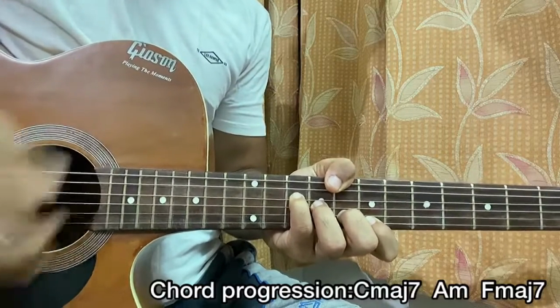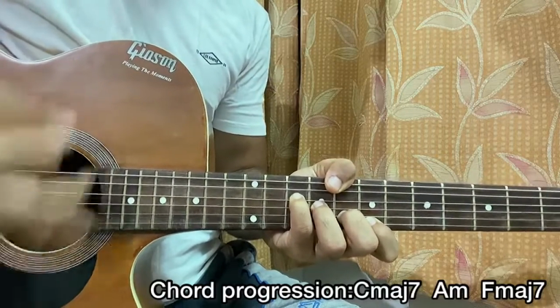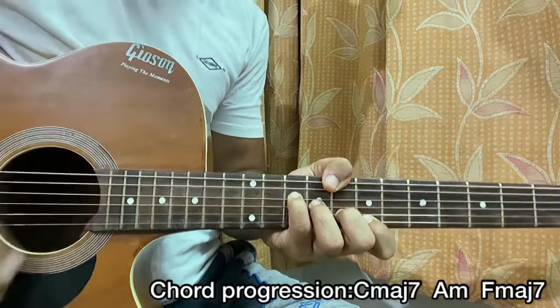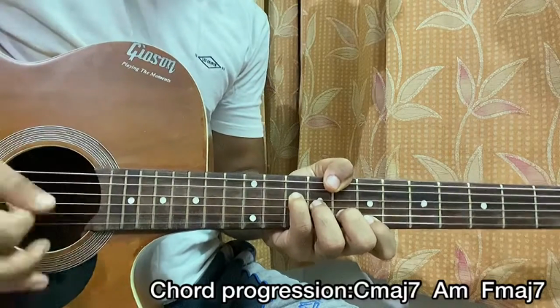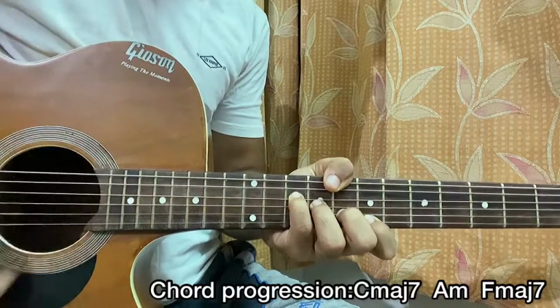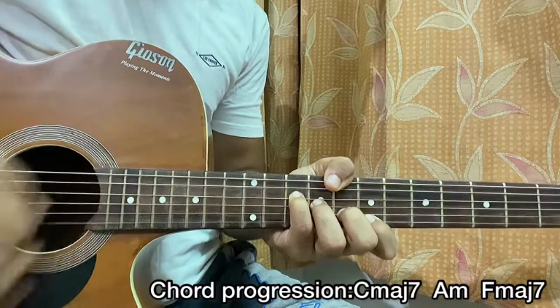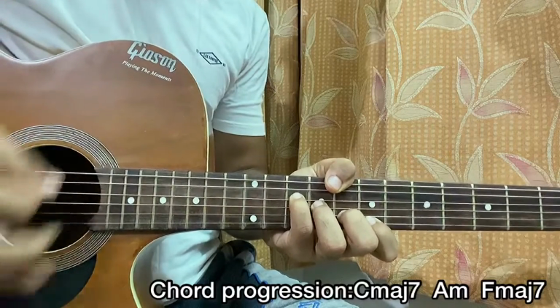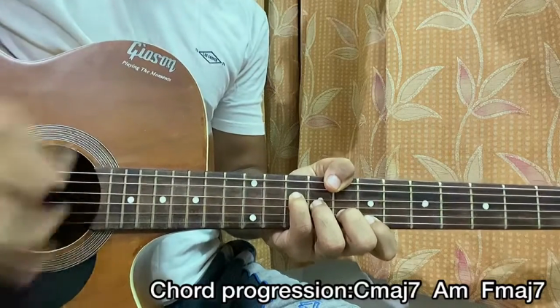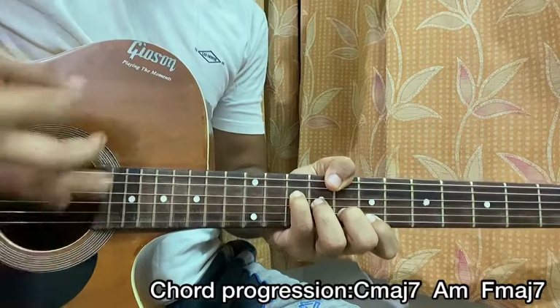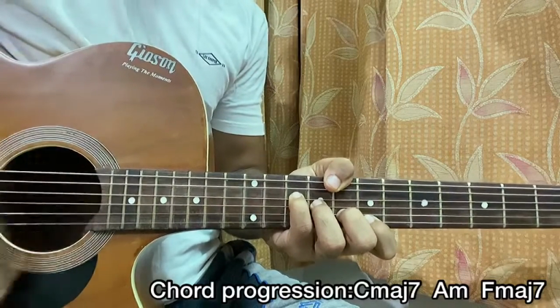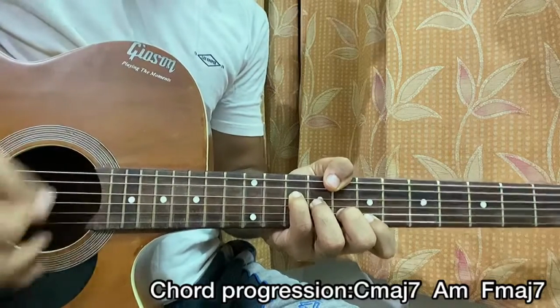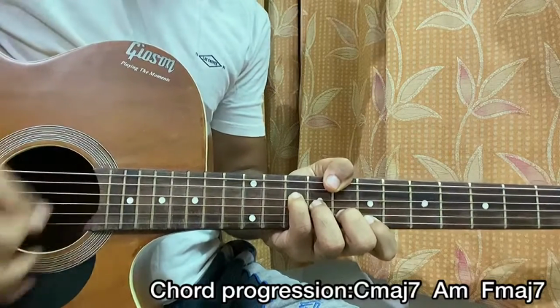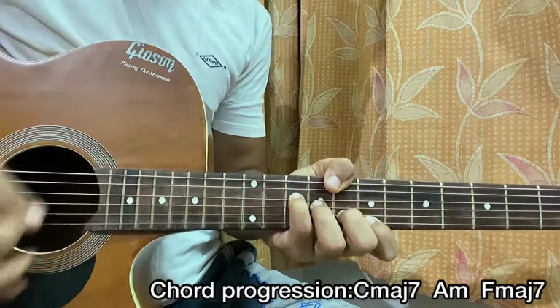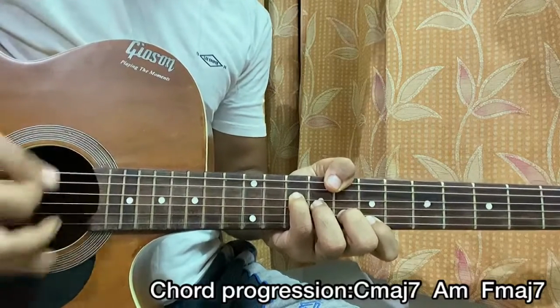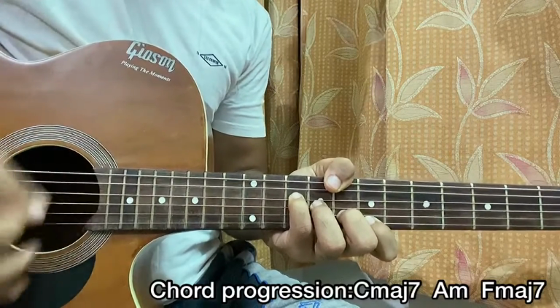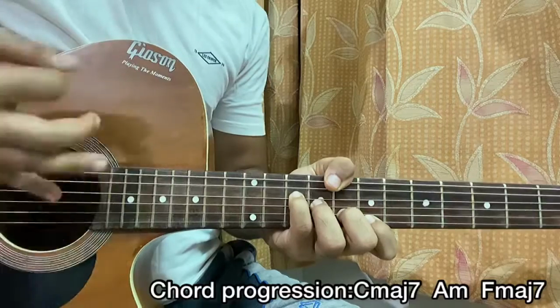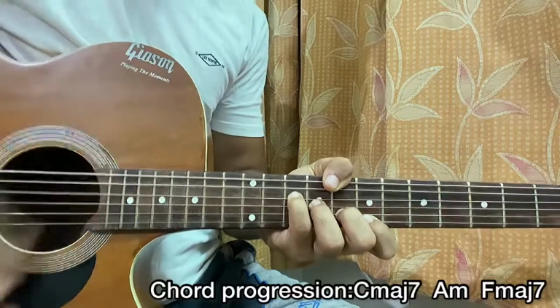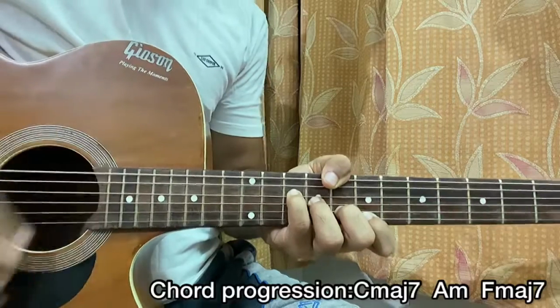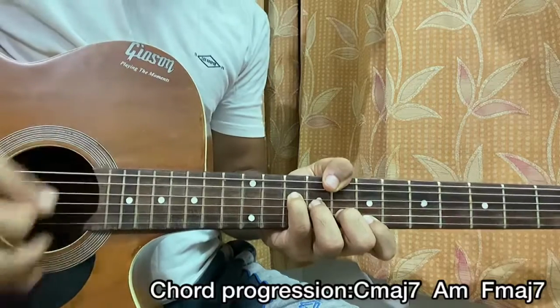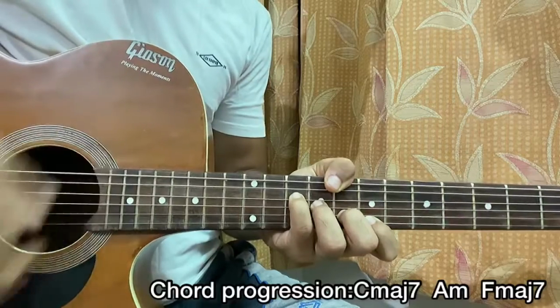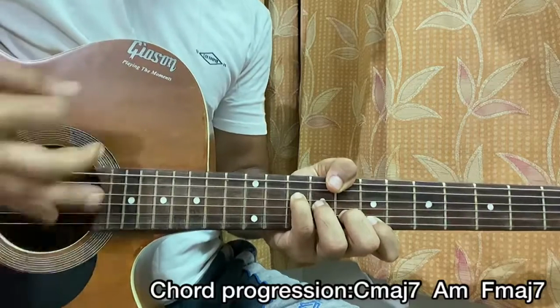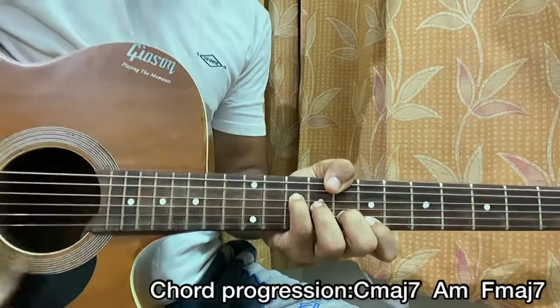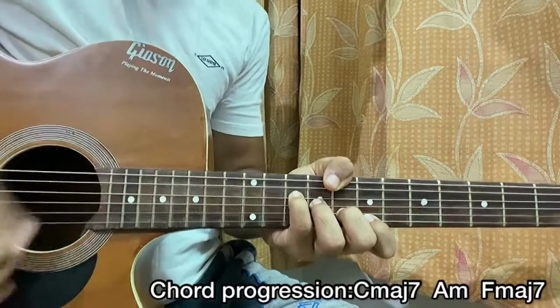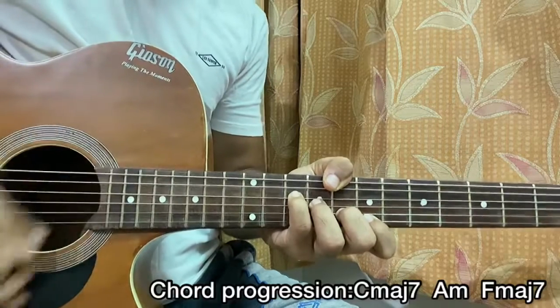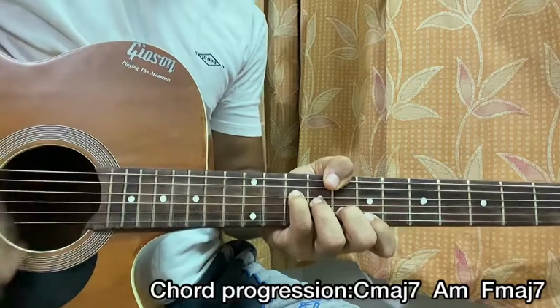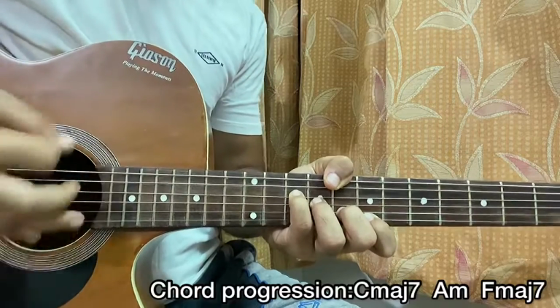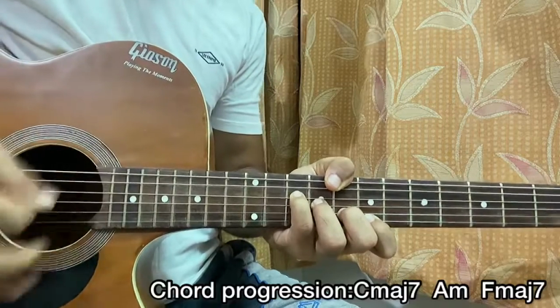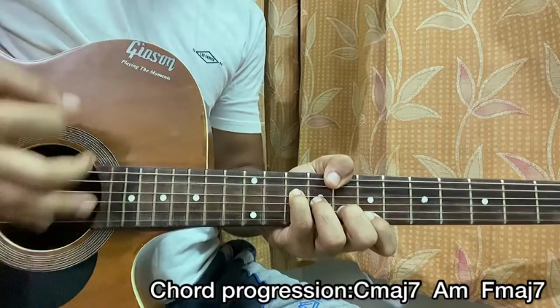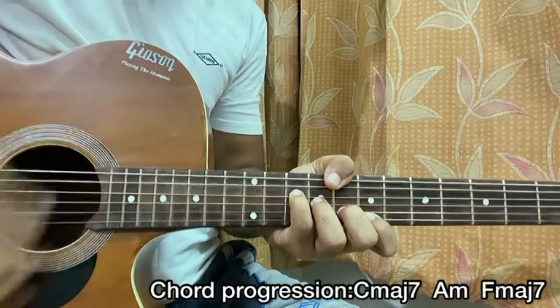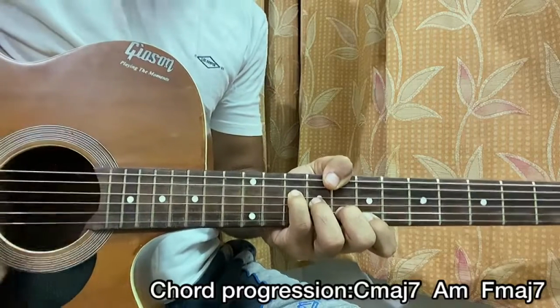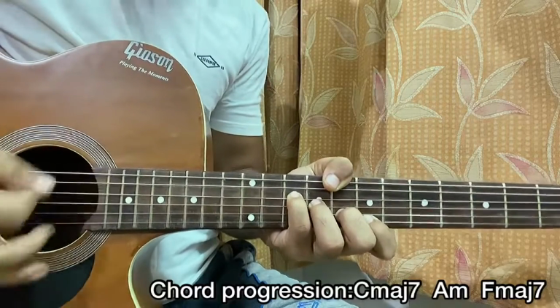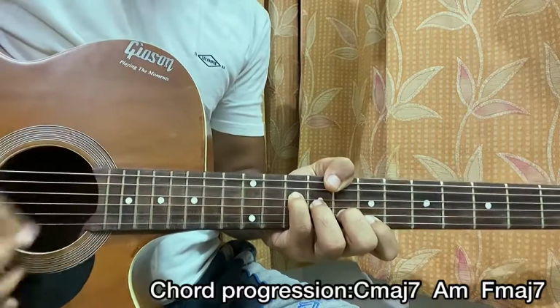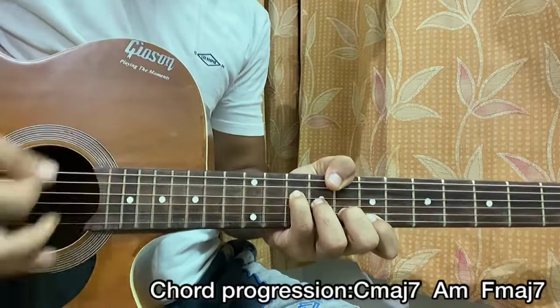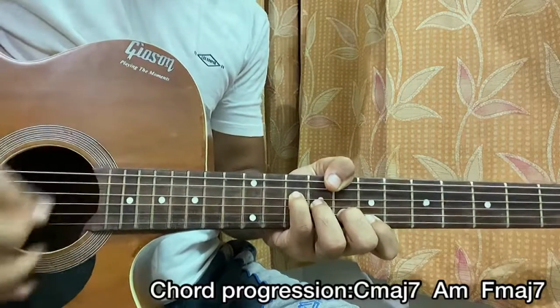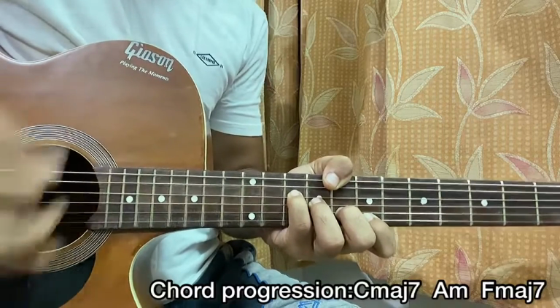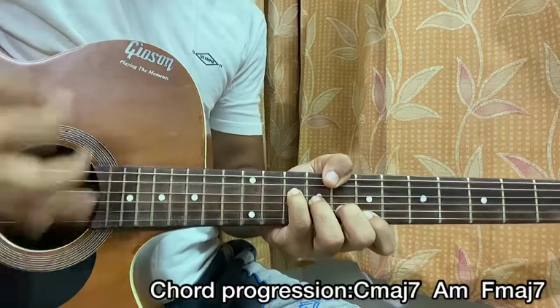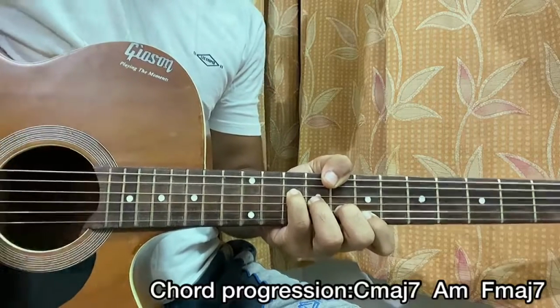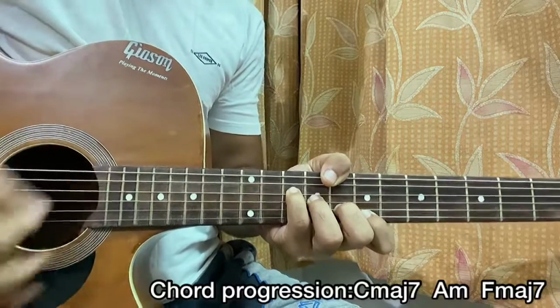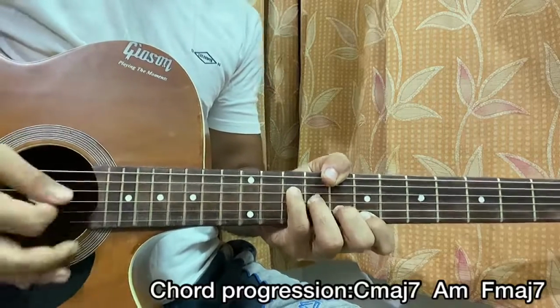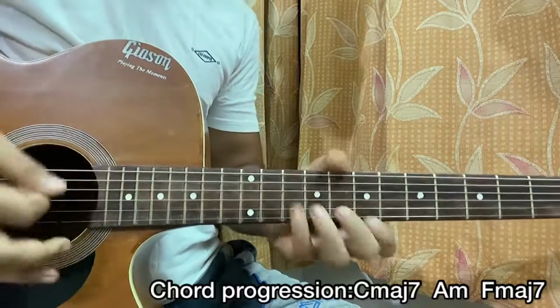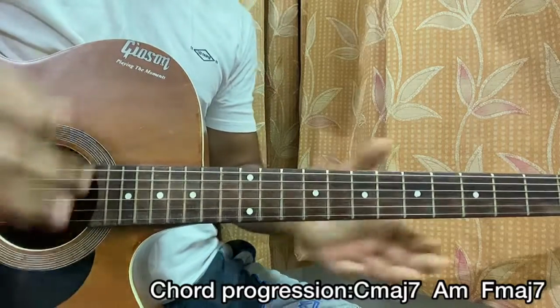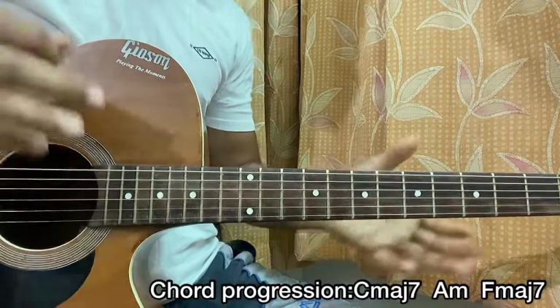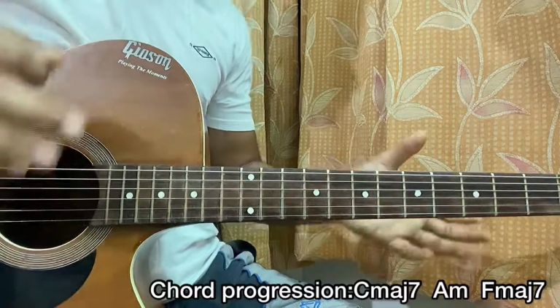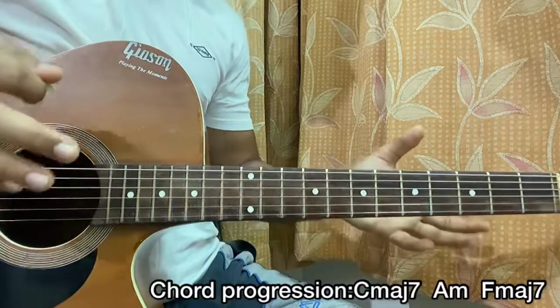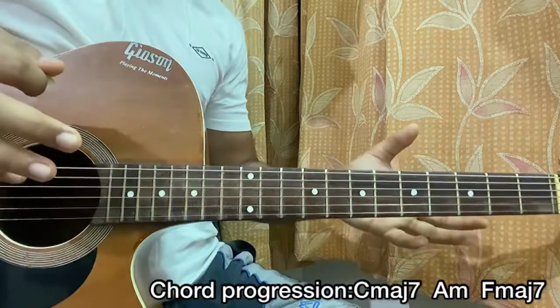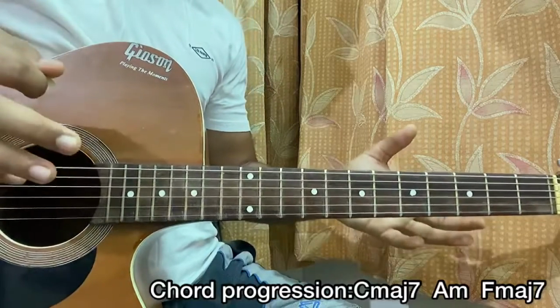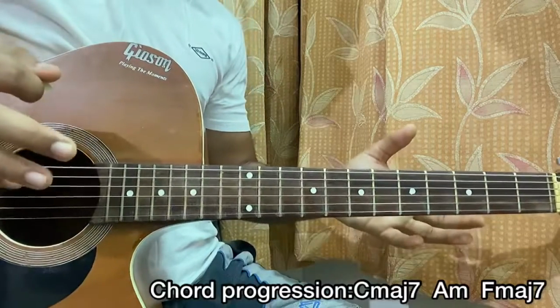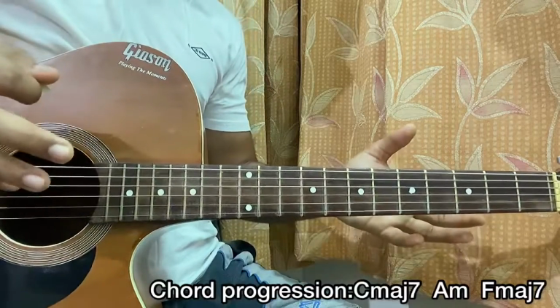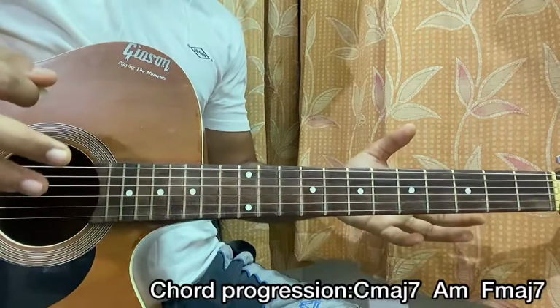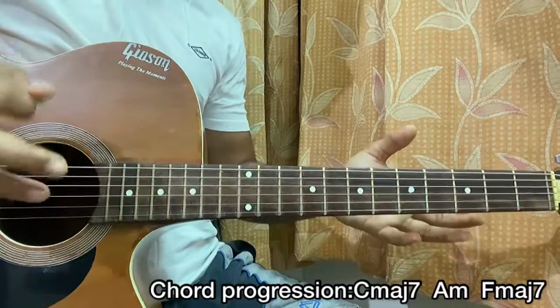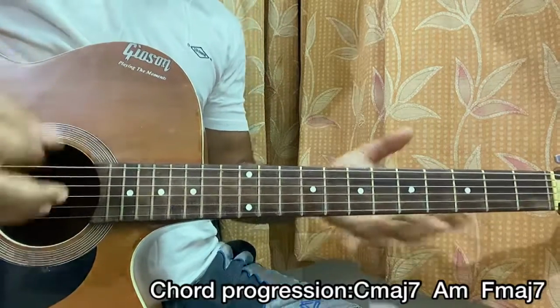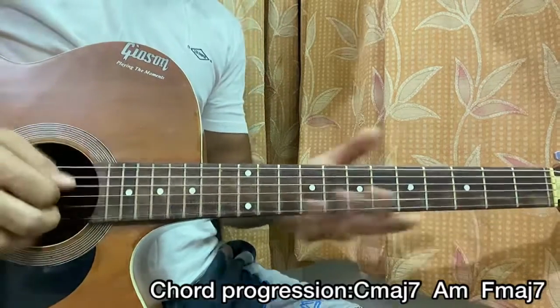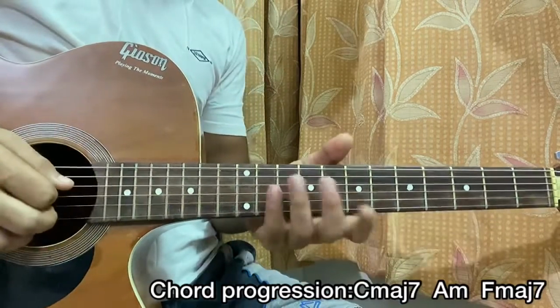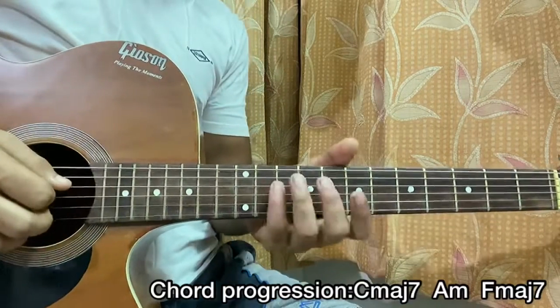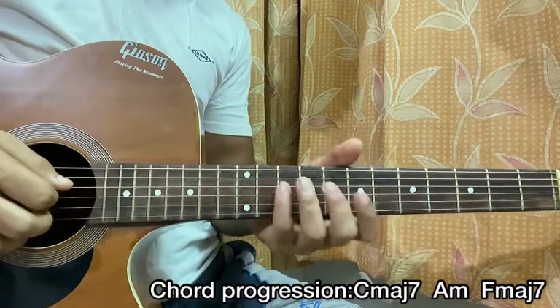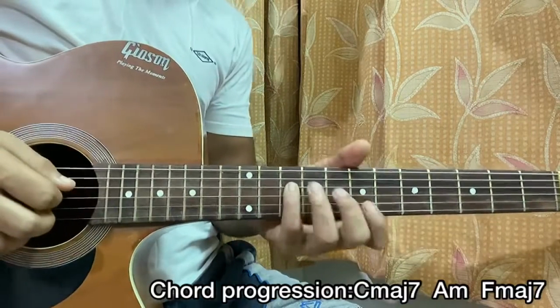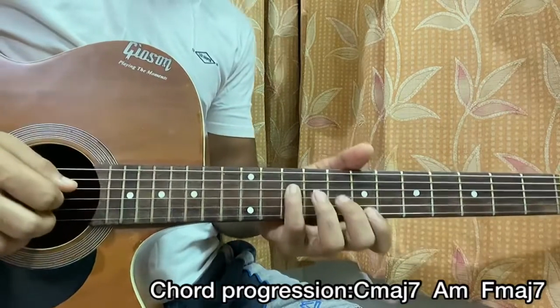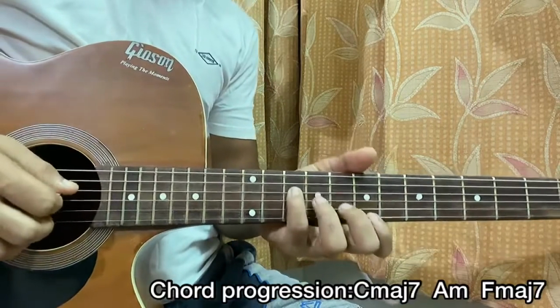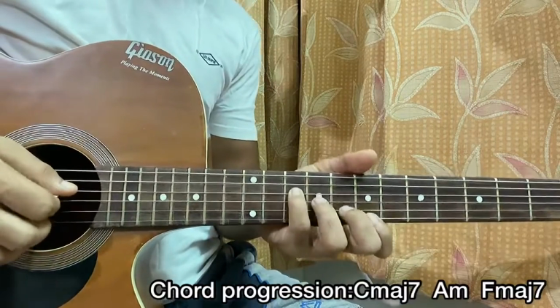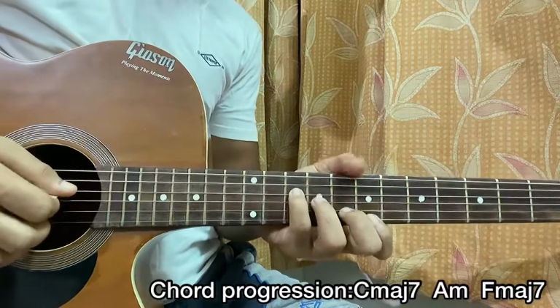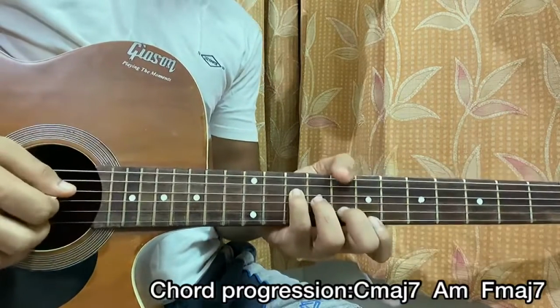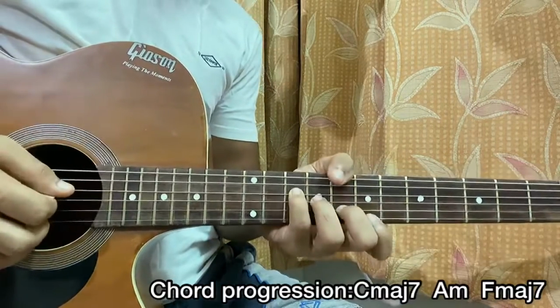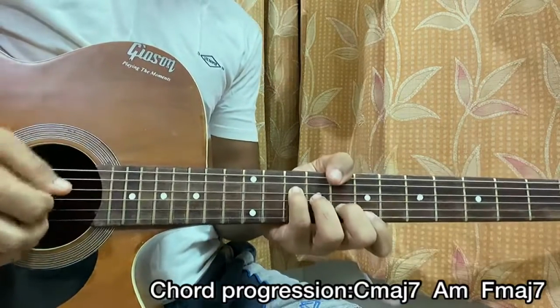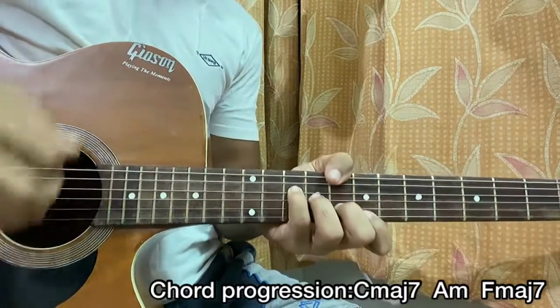The strumming pattern goes: down, up, down, tick tick, down, down, up, down, tick tick, down. Repeat that once on each chord, starting off with the C major 7.